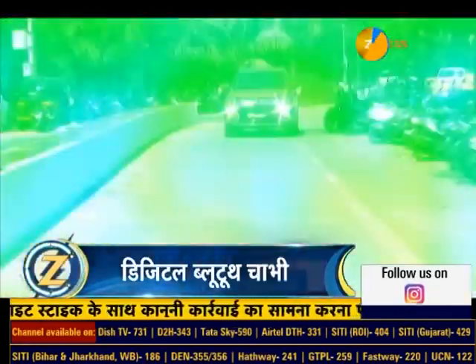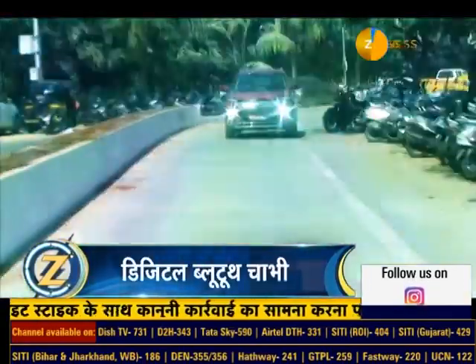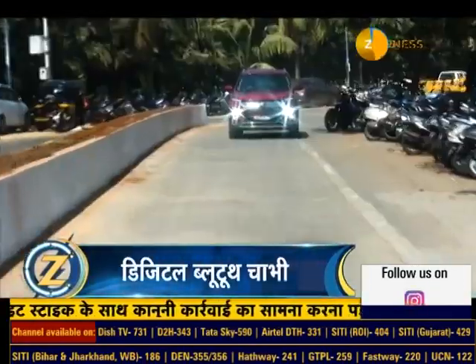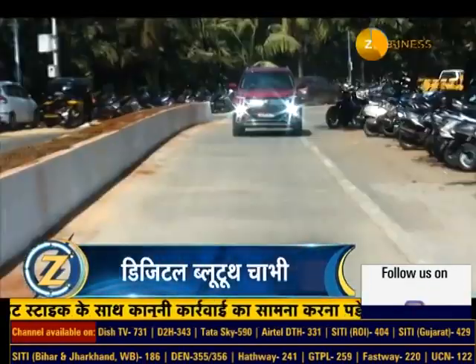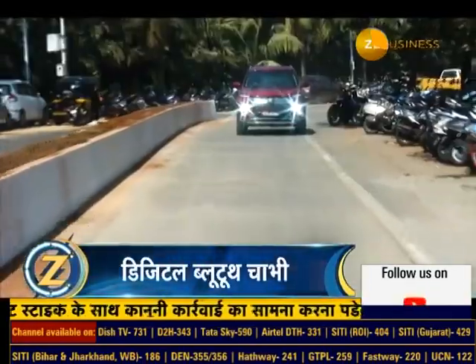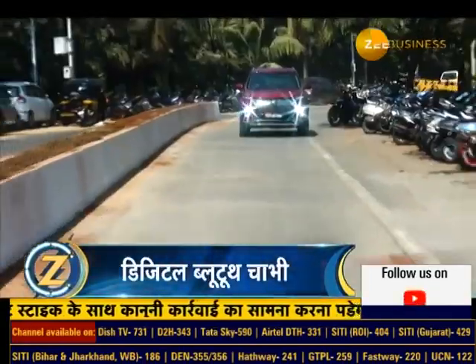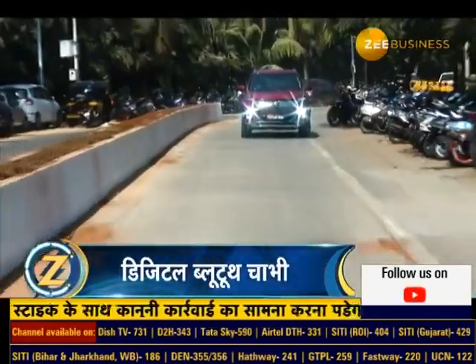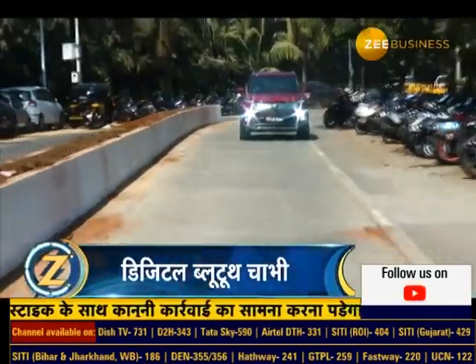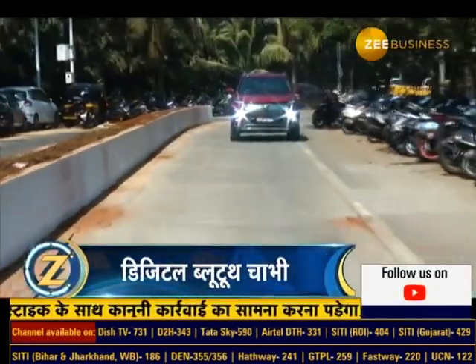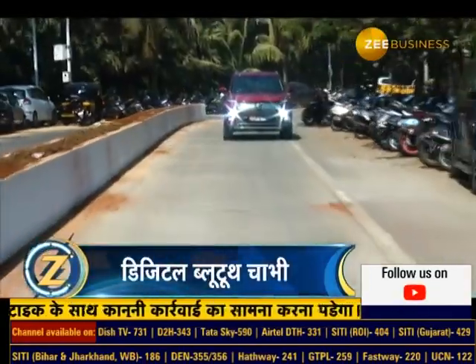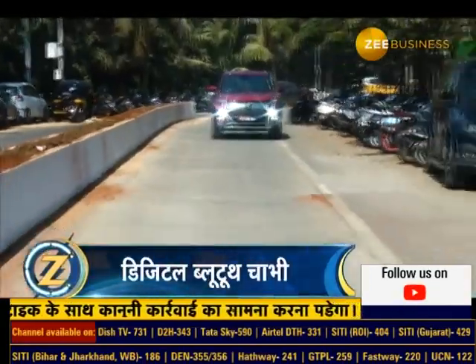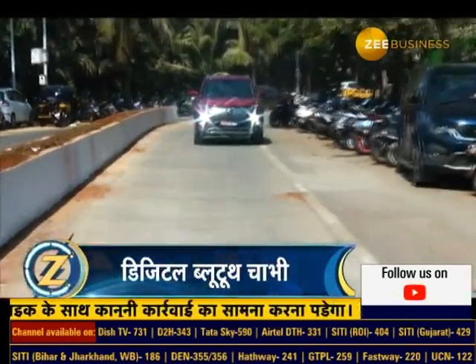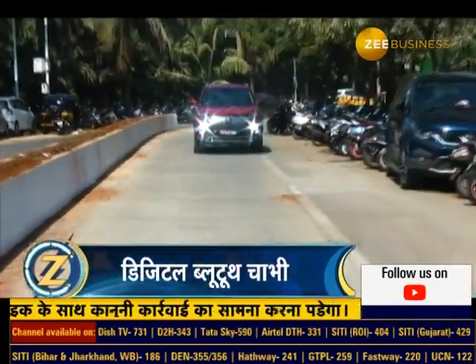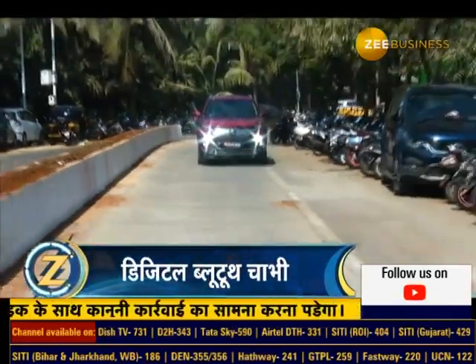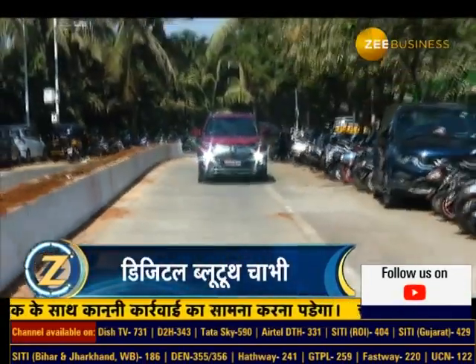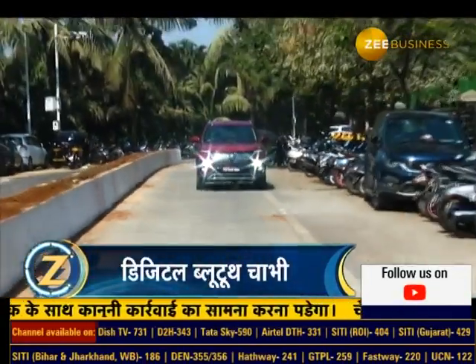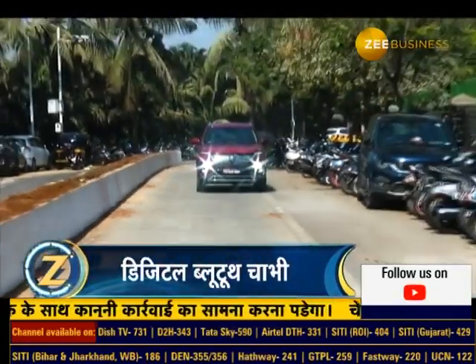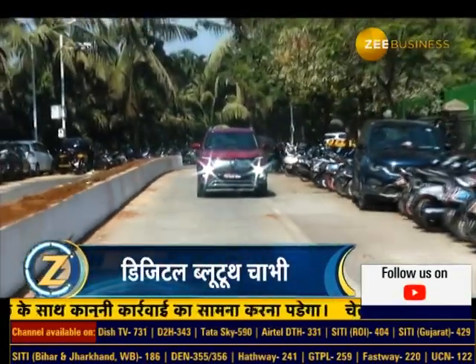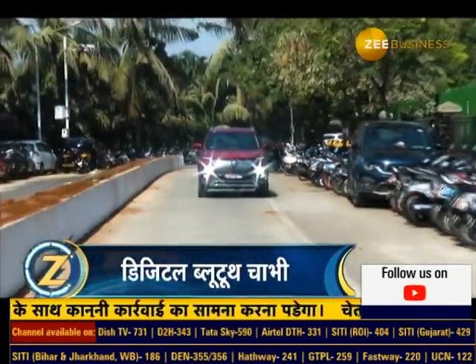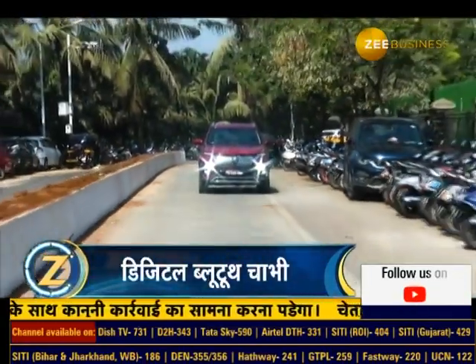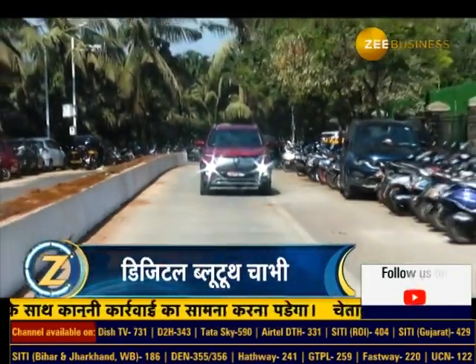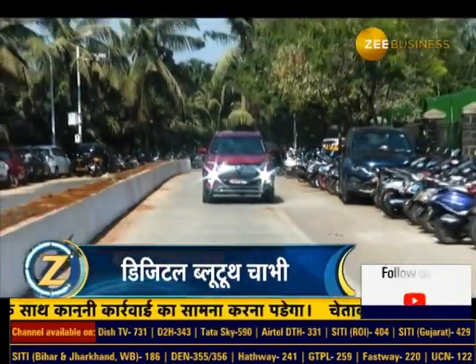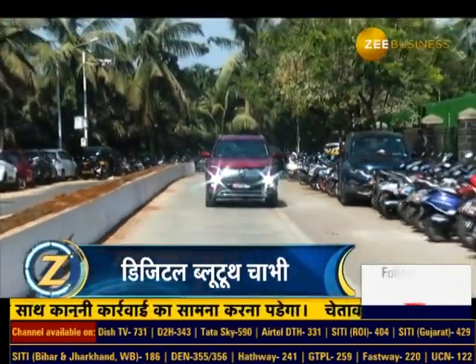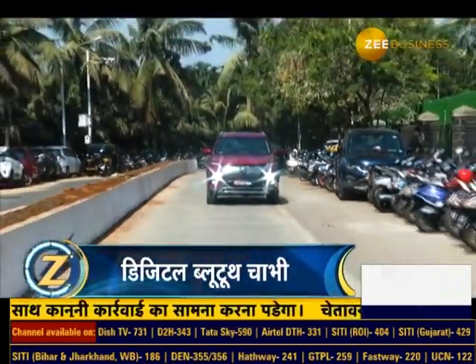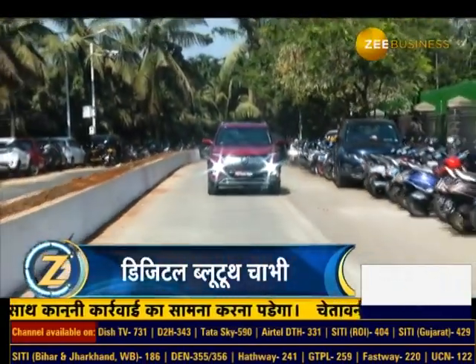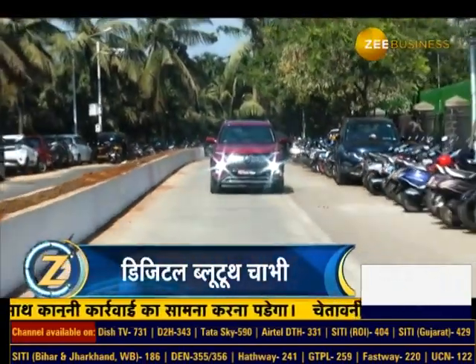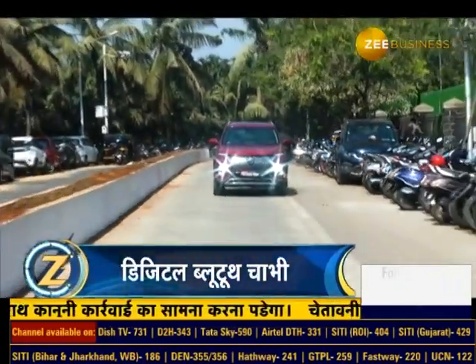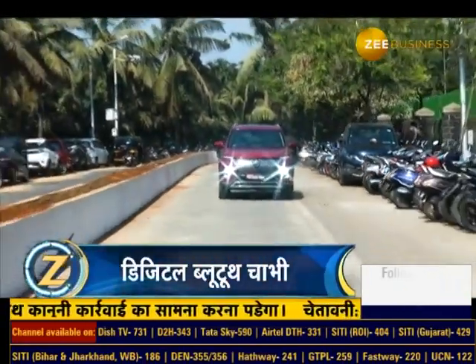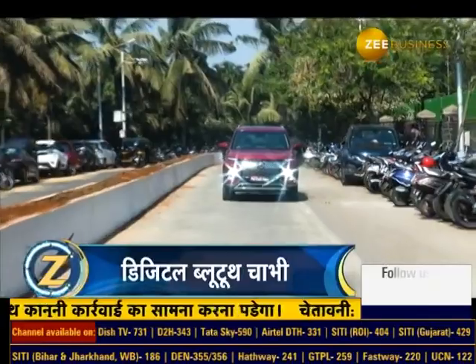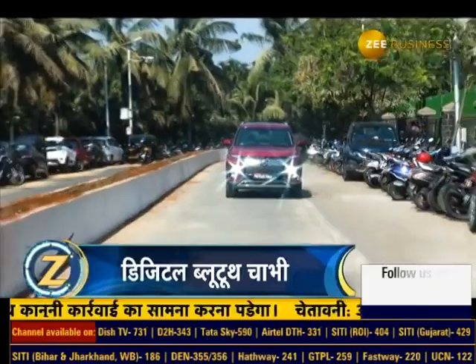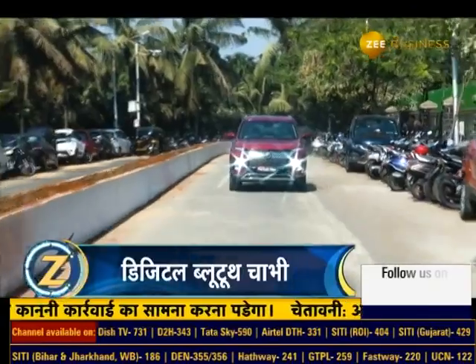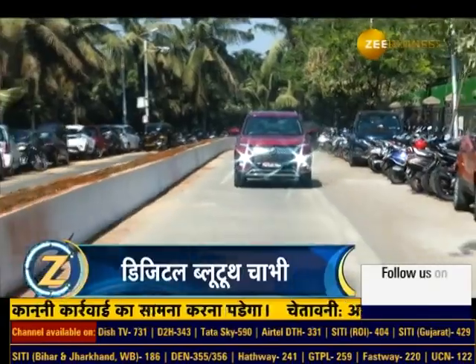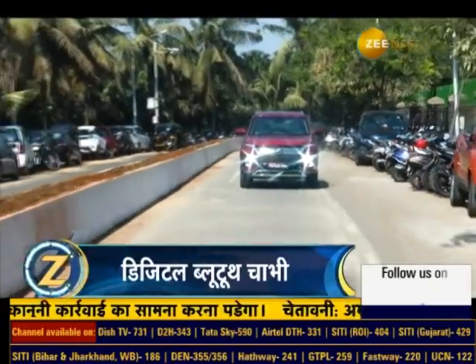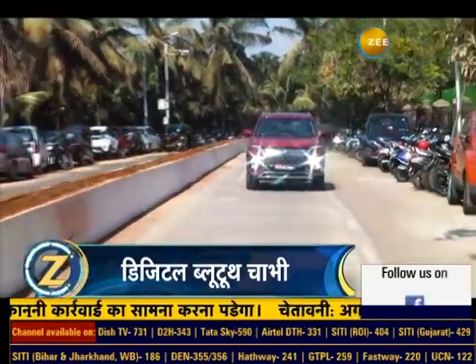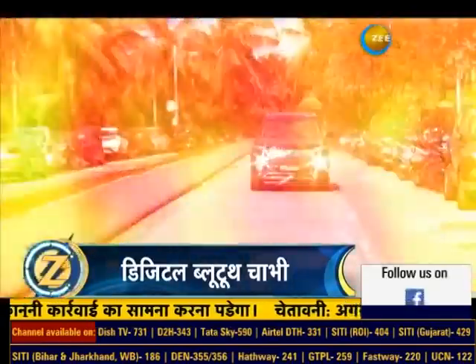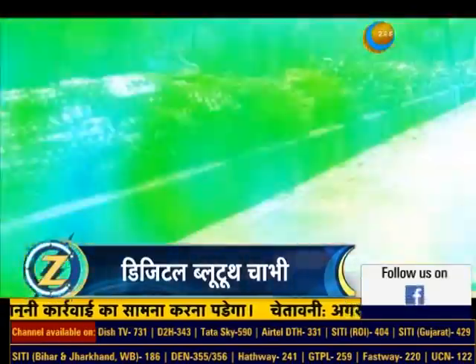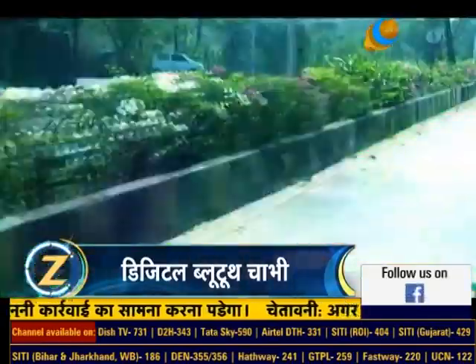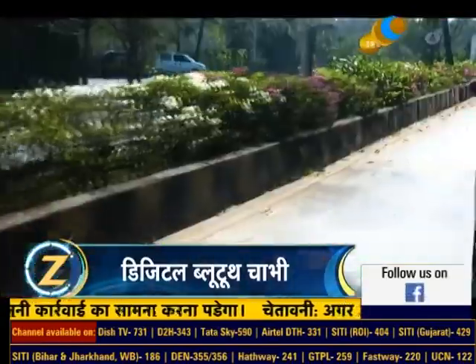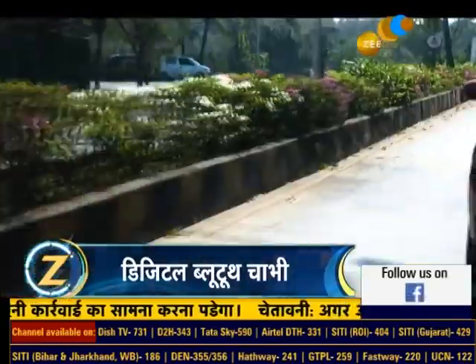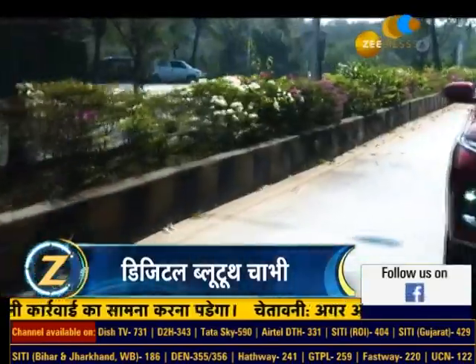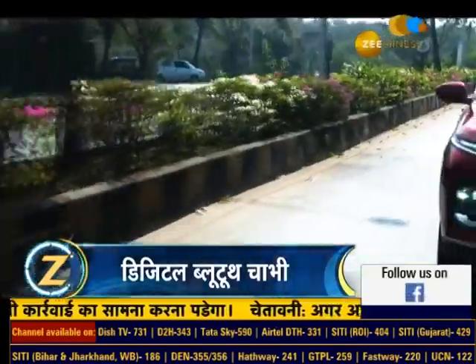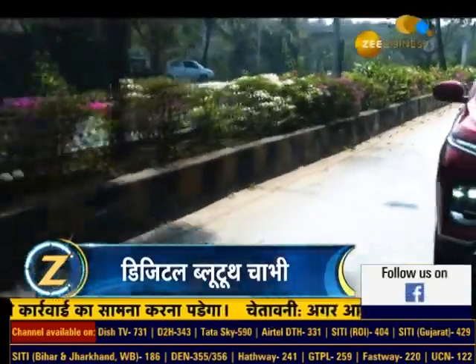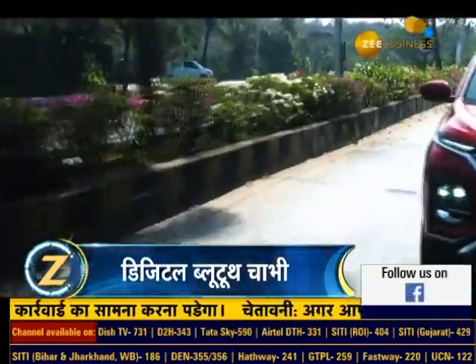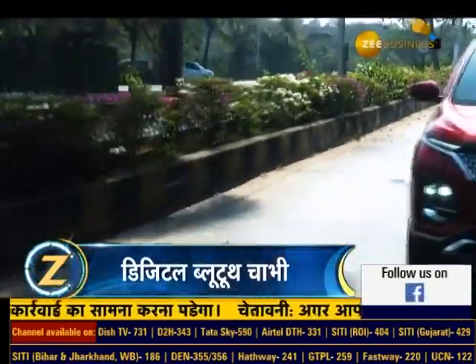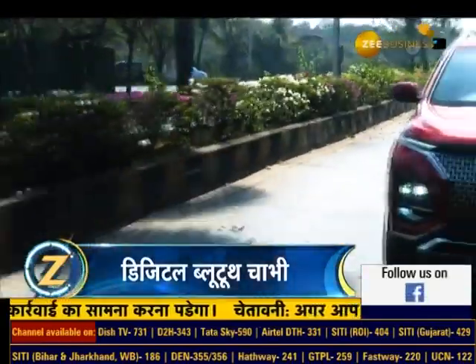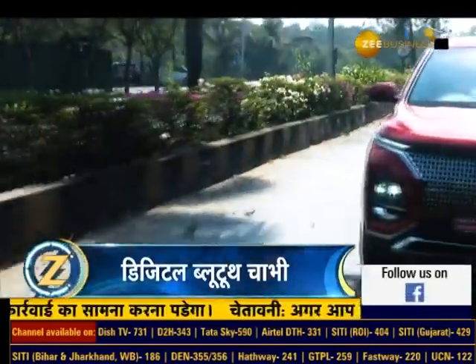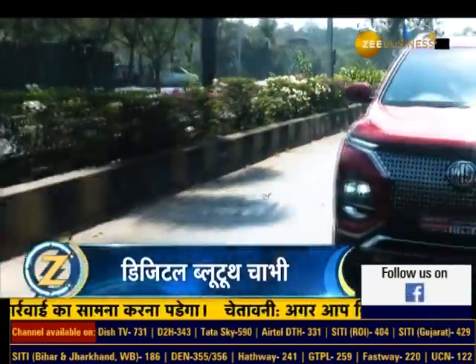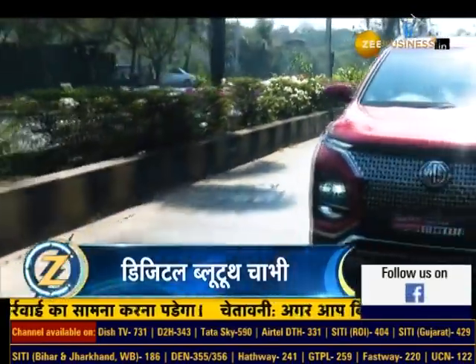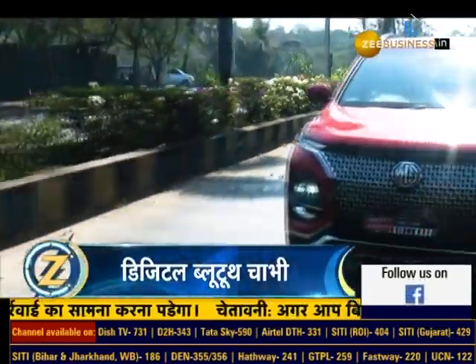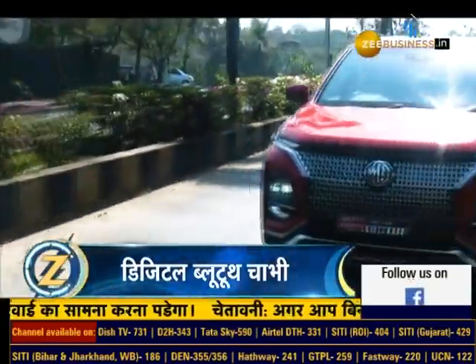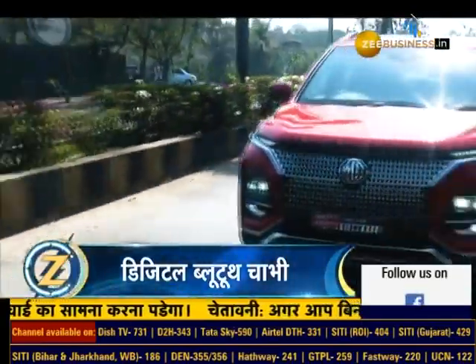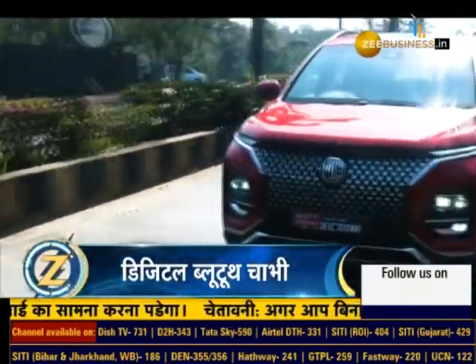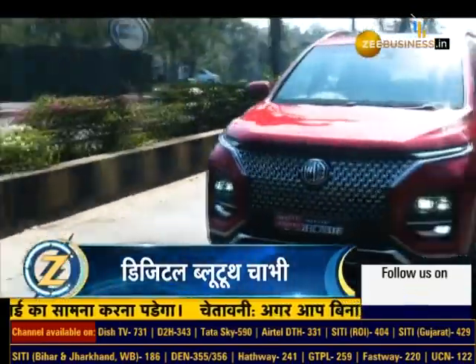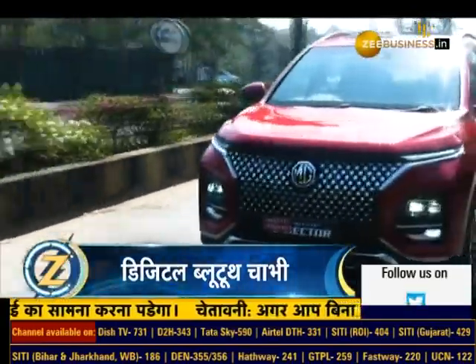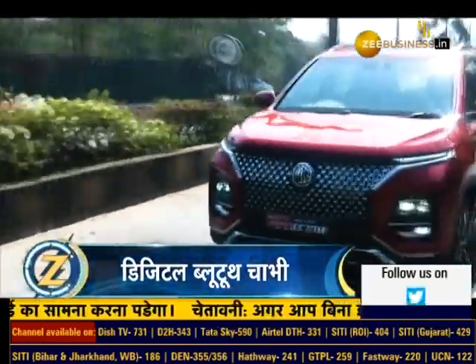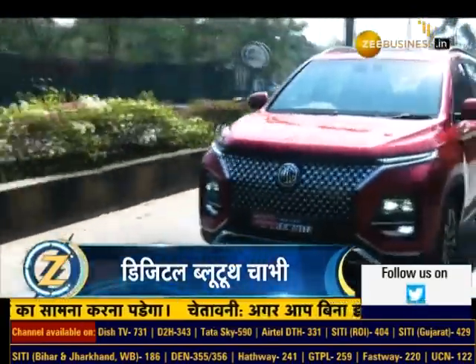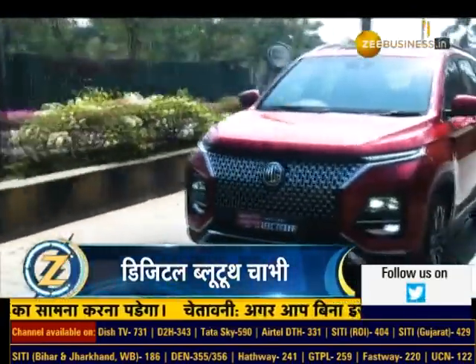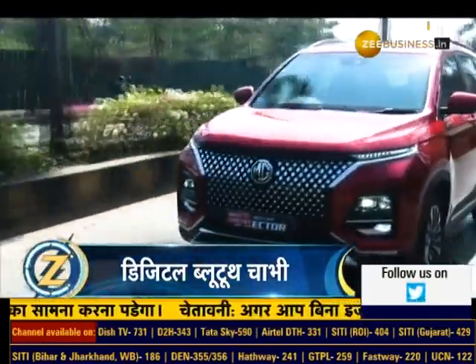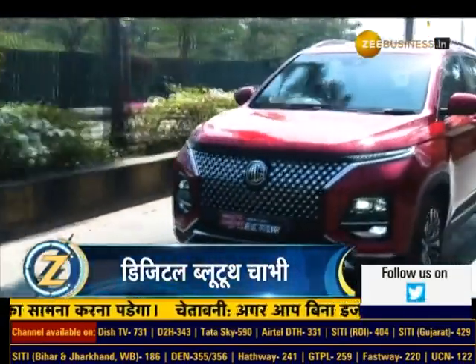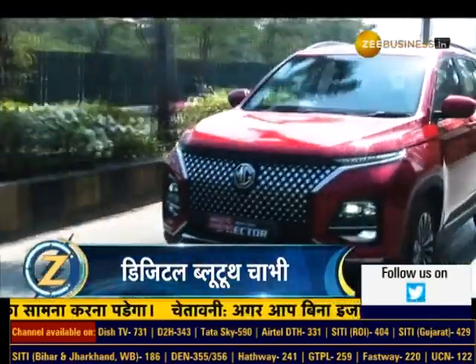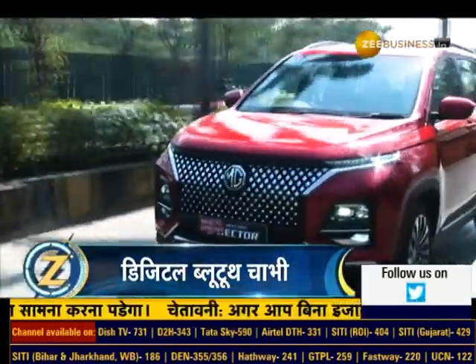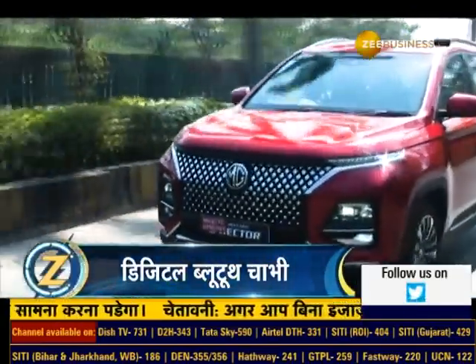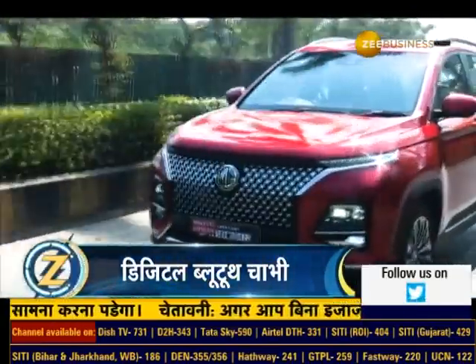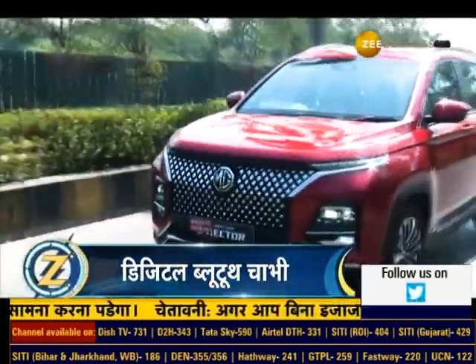Yaani abhi bhi agar aap Hector ko automatic diesel variant mein kharidna chahte hain, to yahan par abhi bhi company ki taraf se niraasha jaari rahegi.